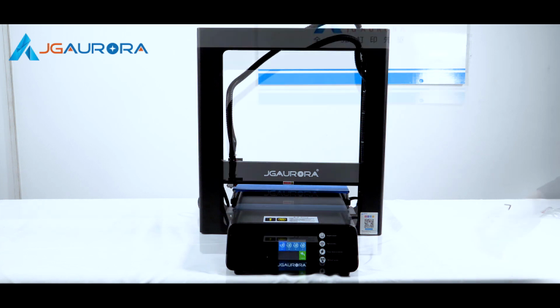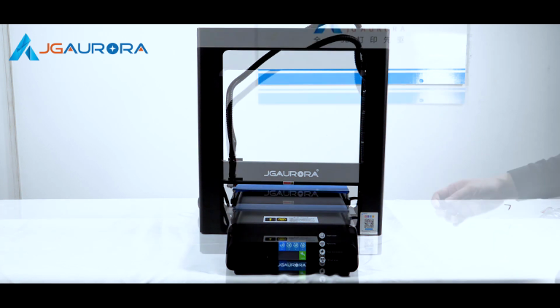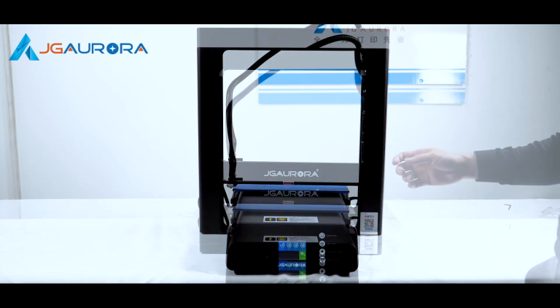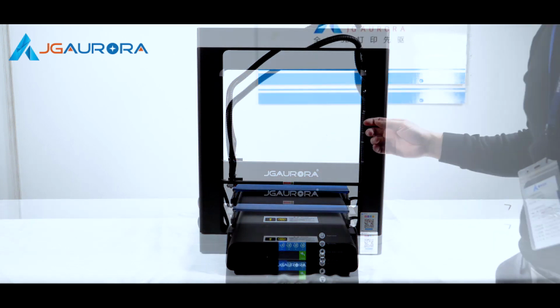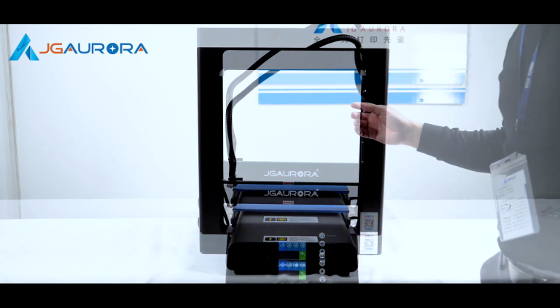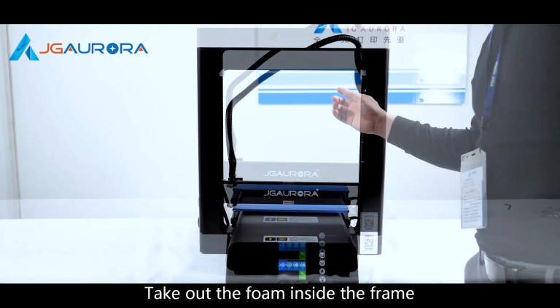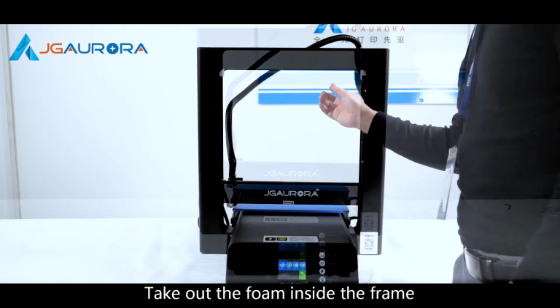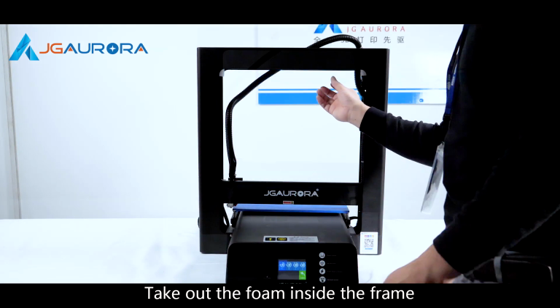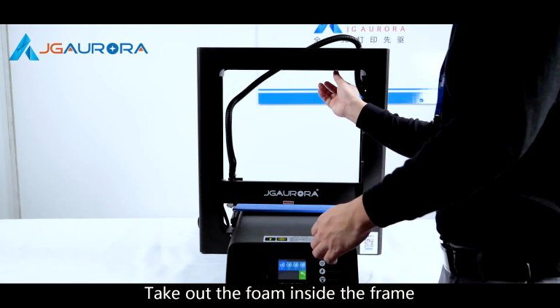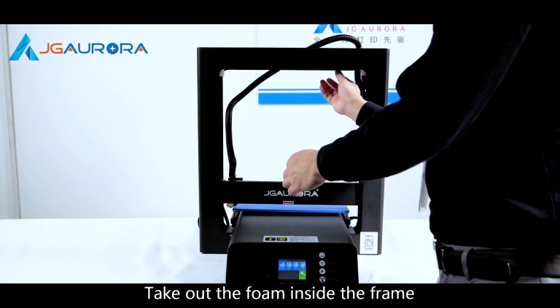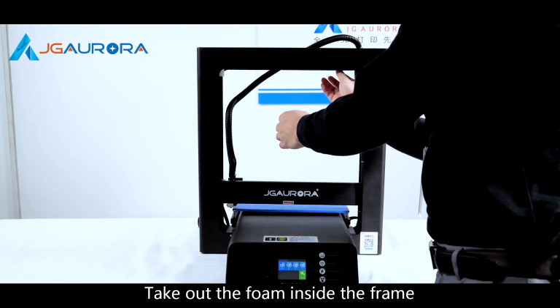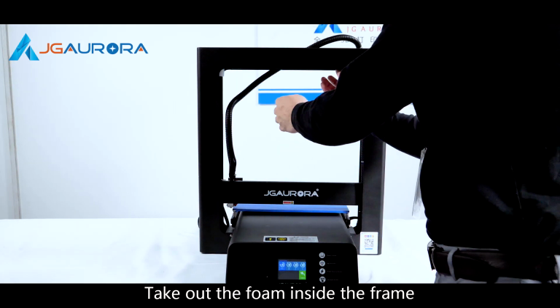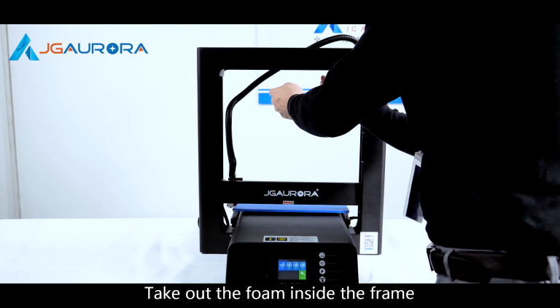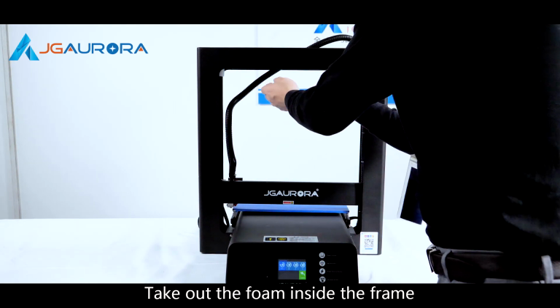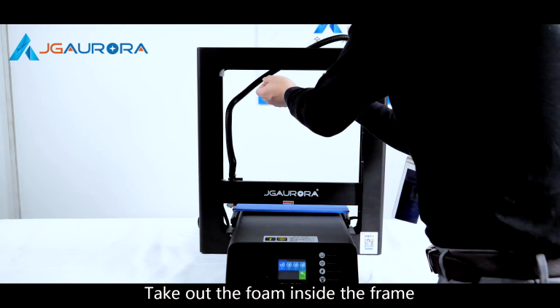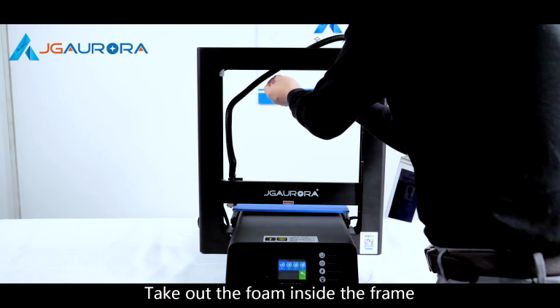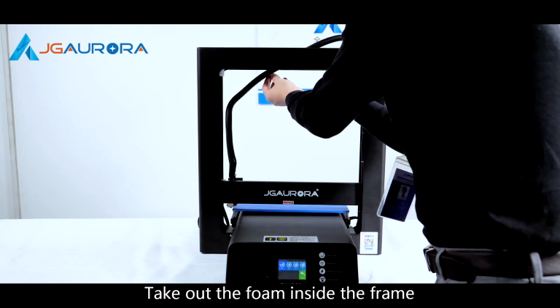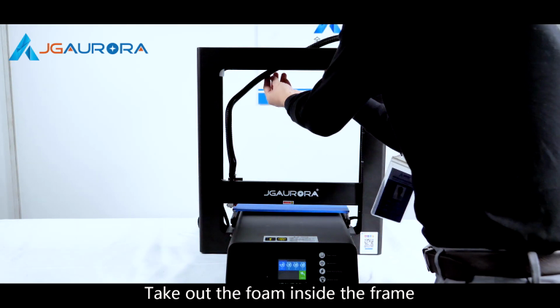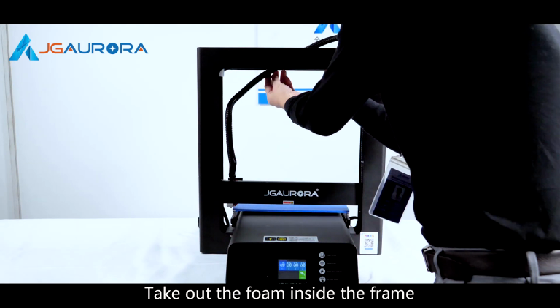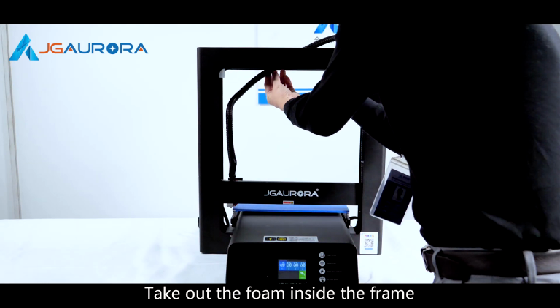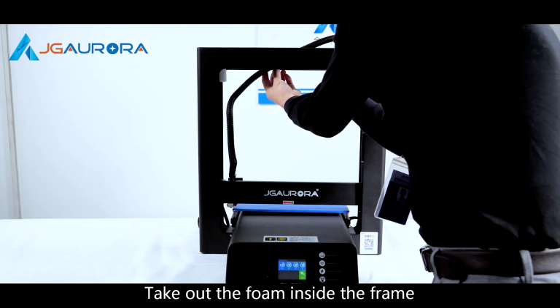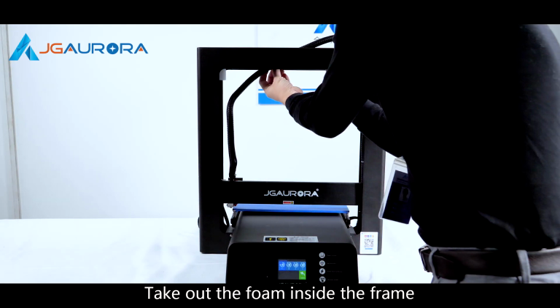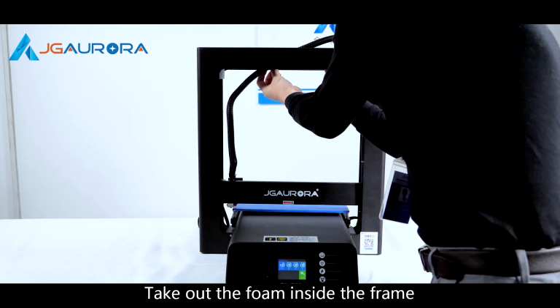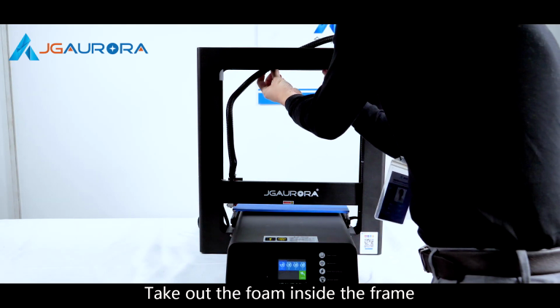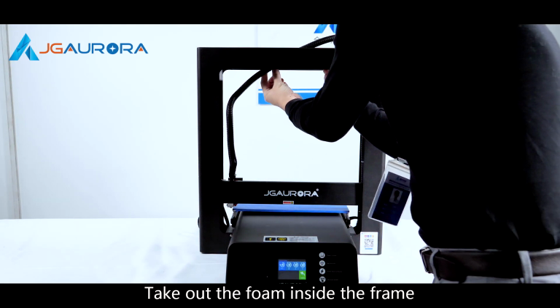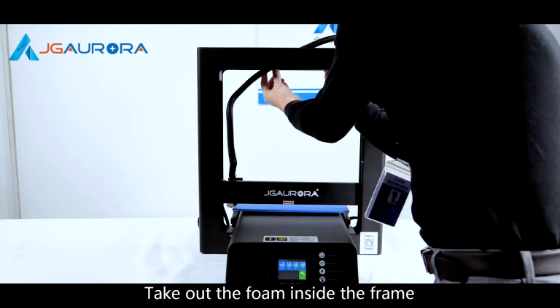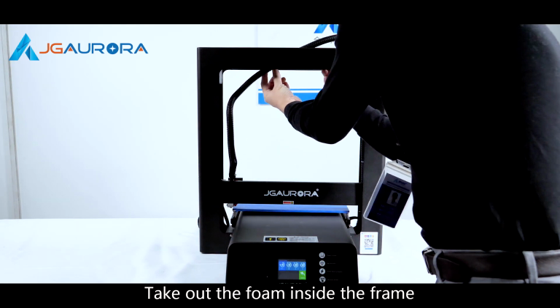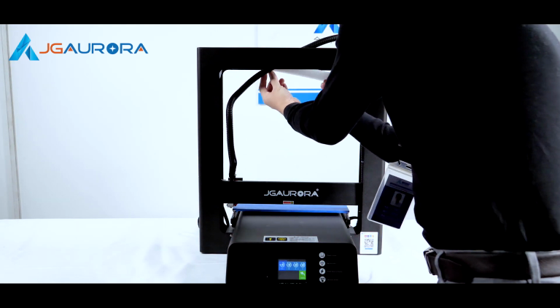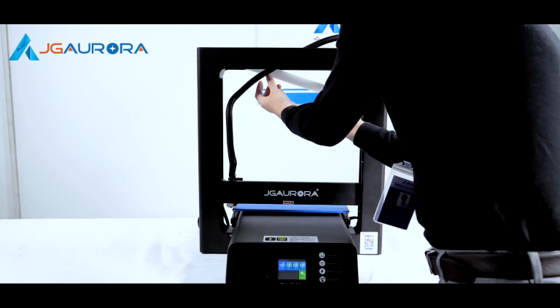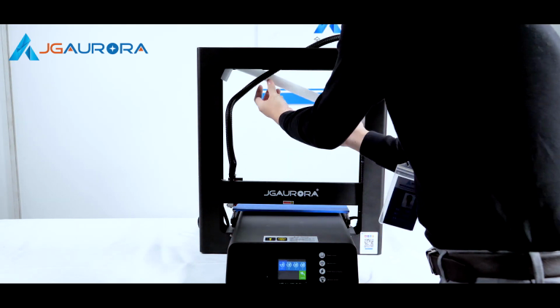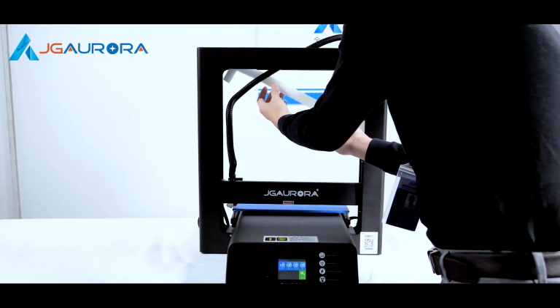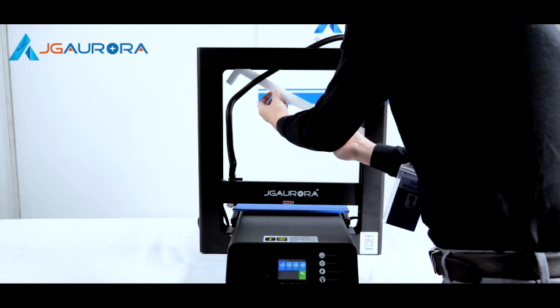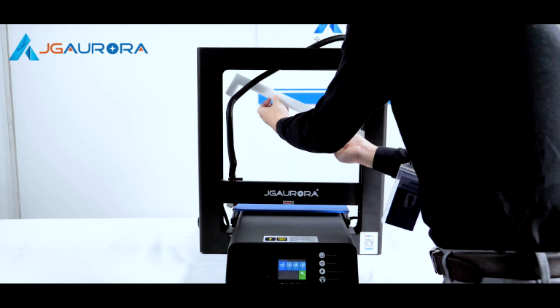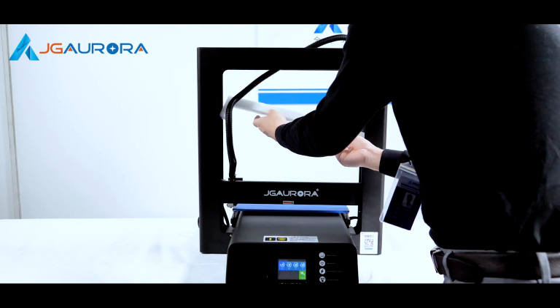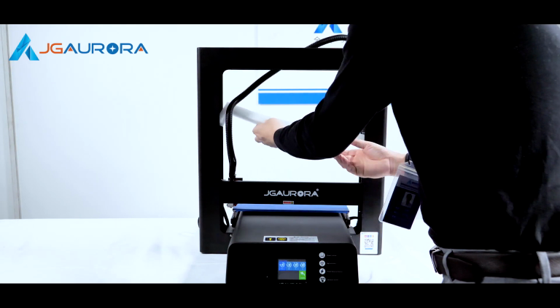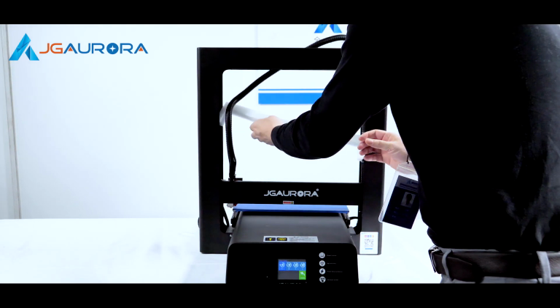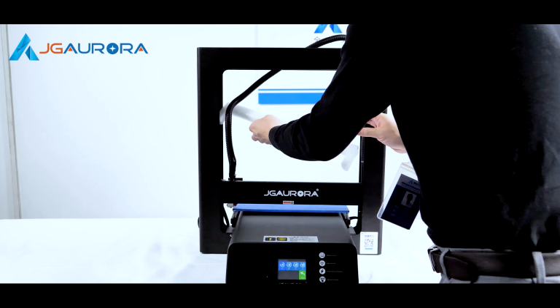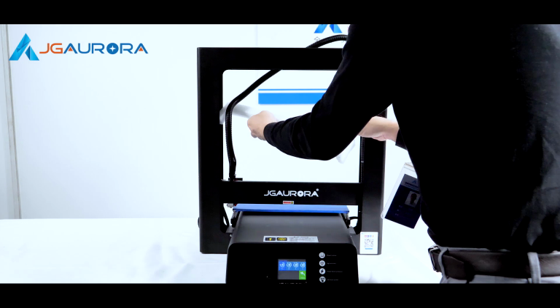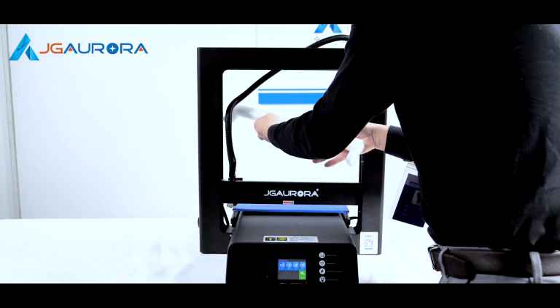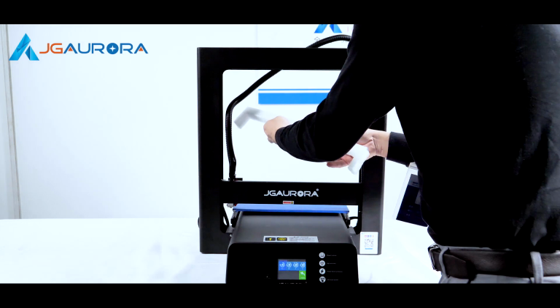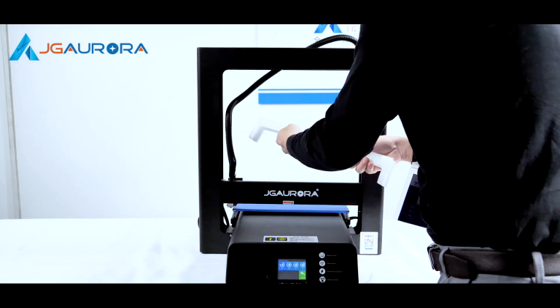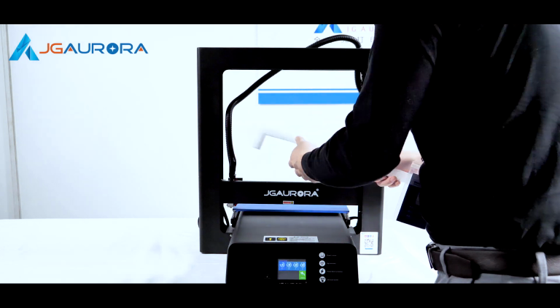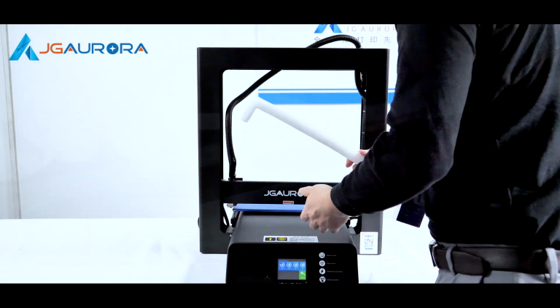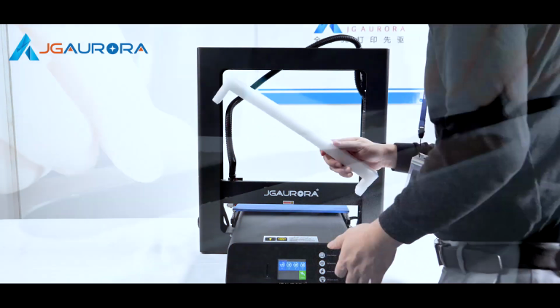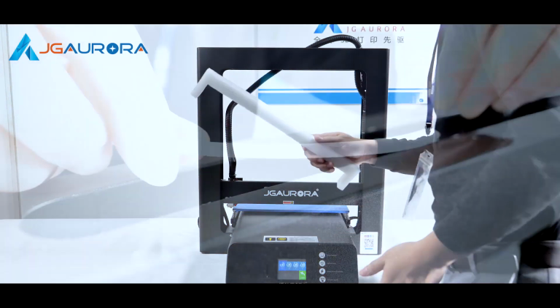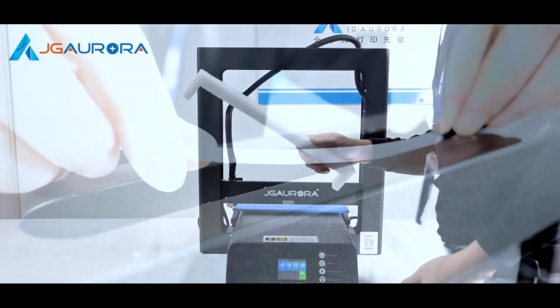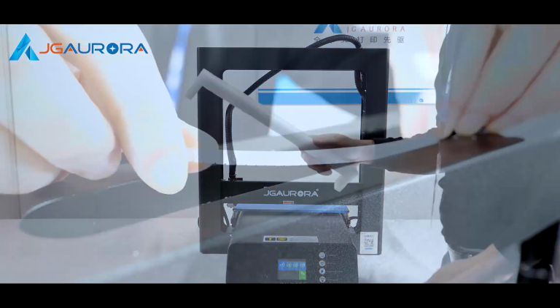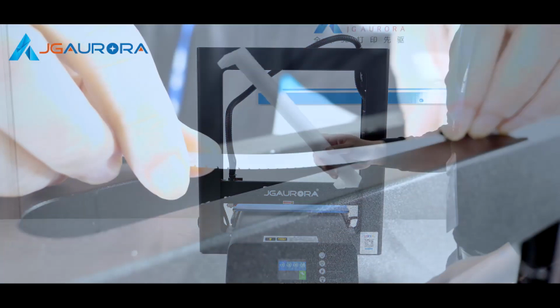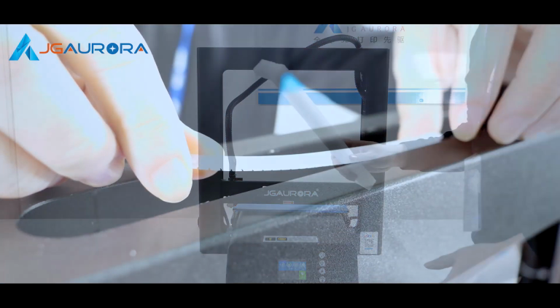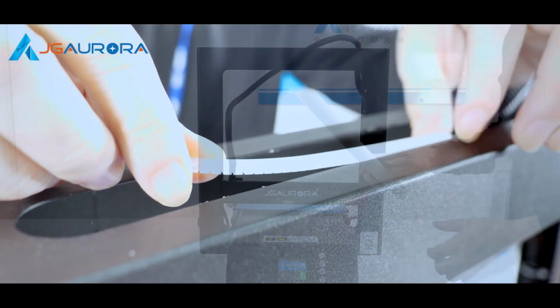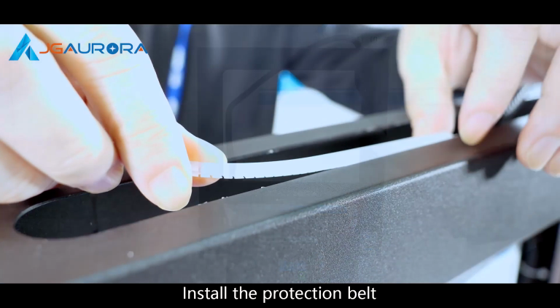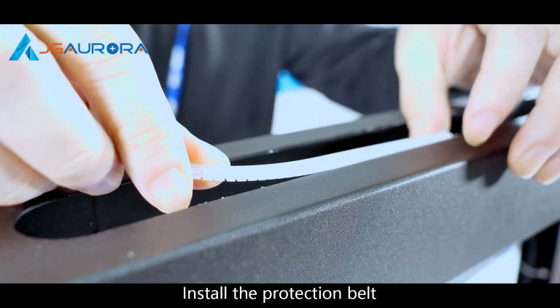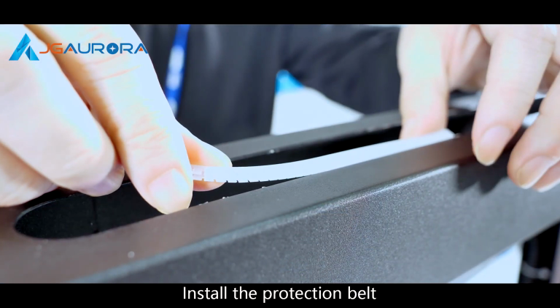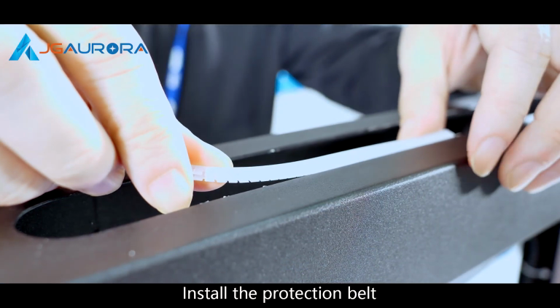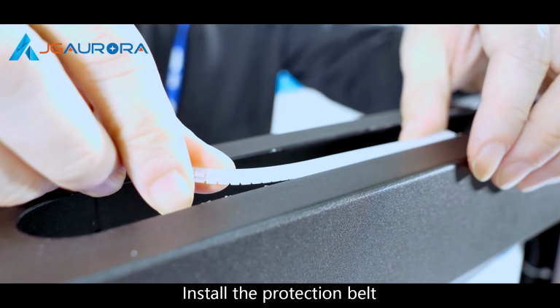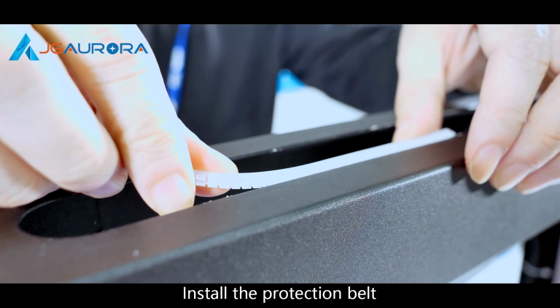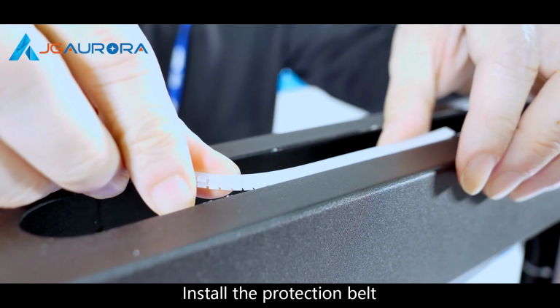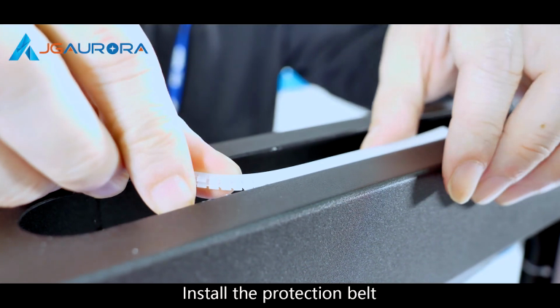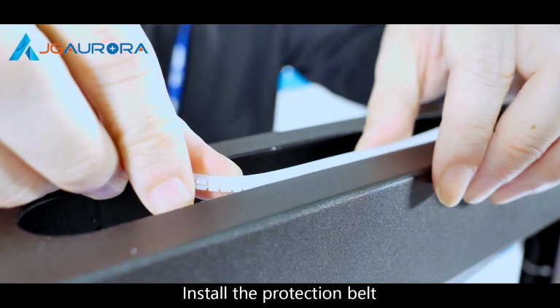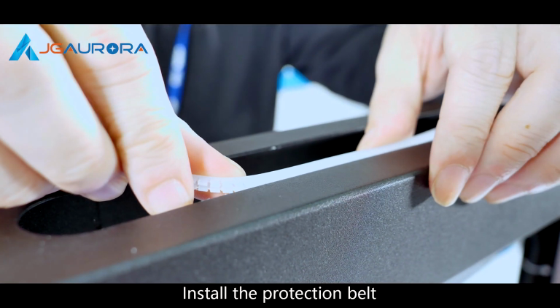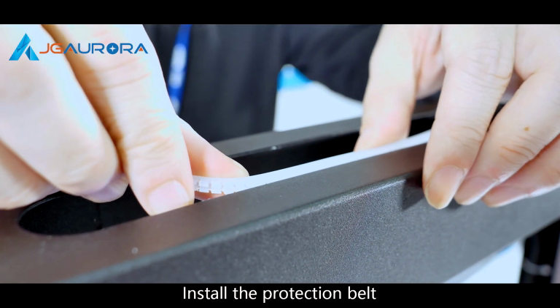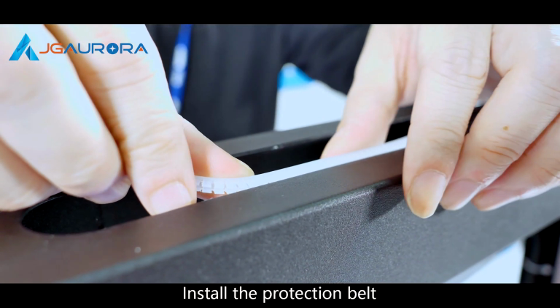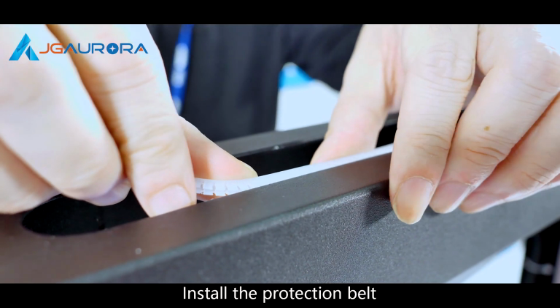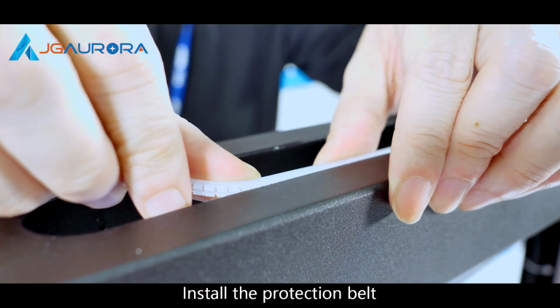Take out the valve inside the frame. Install the protection belt.